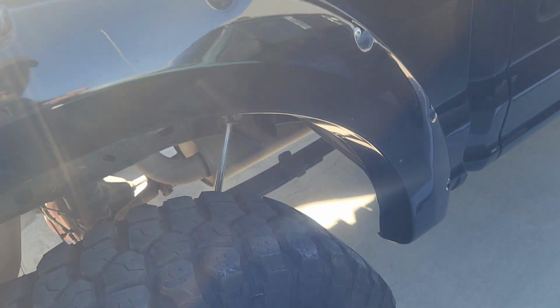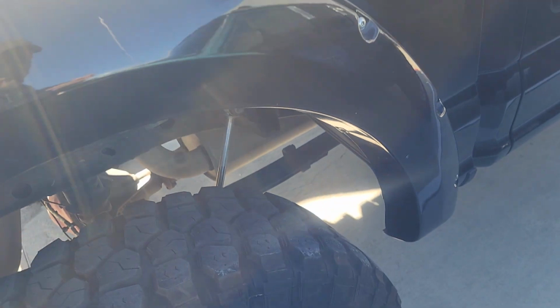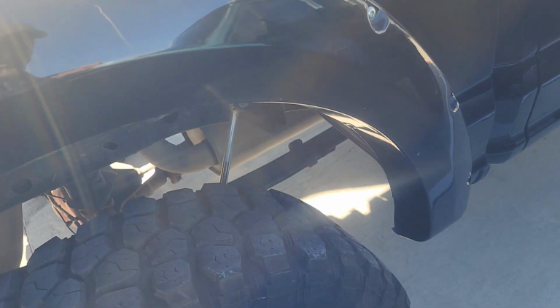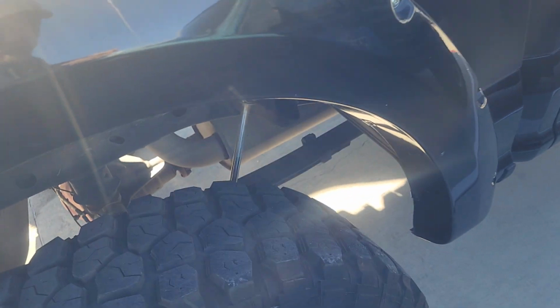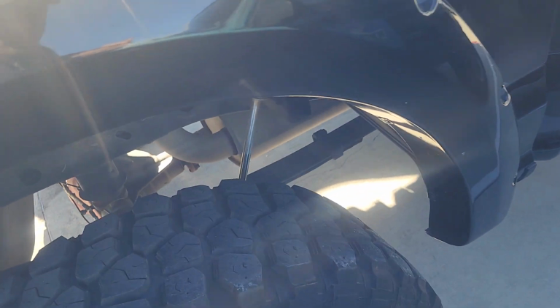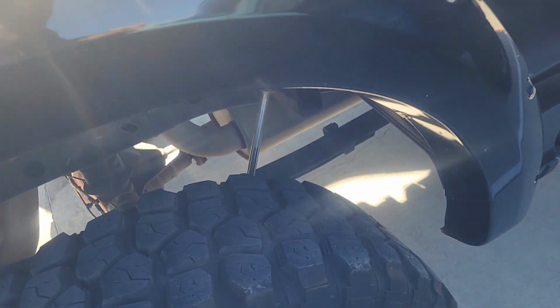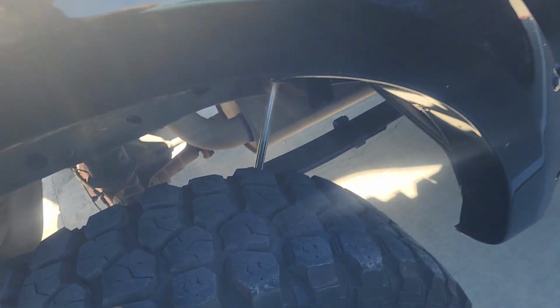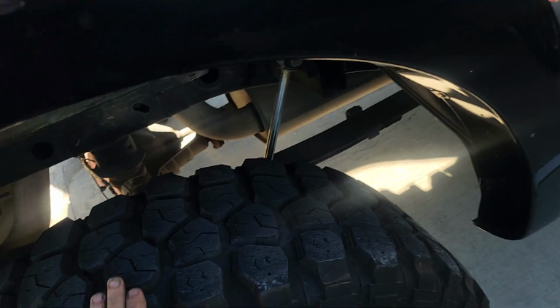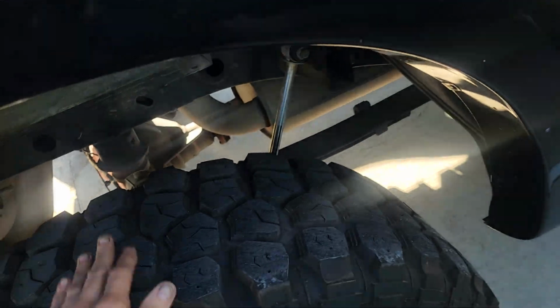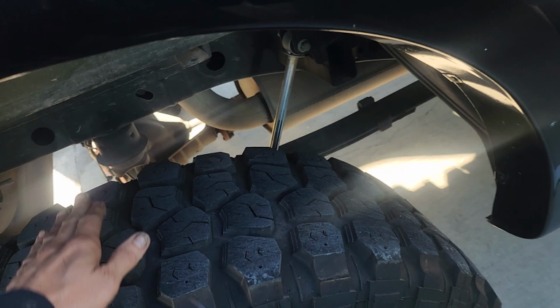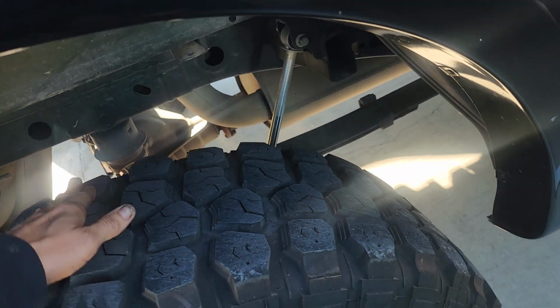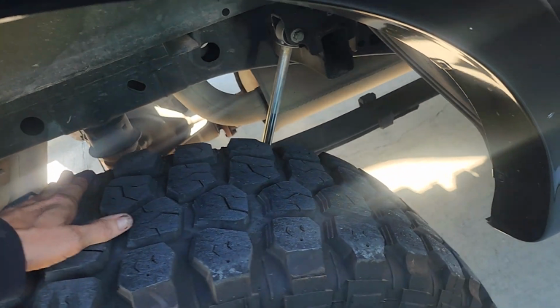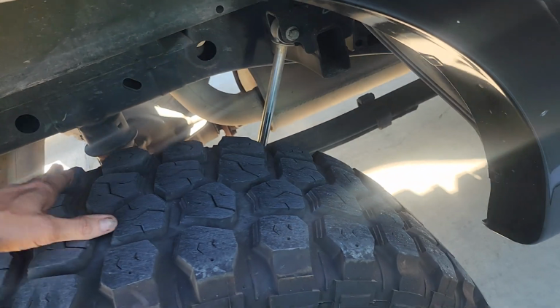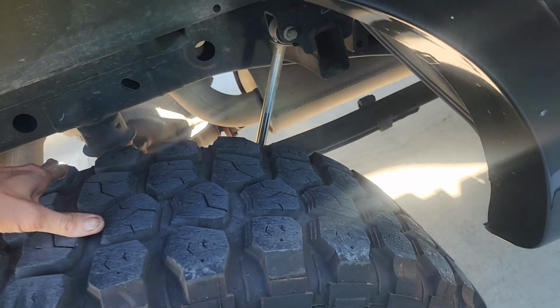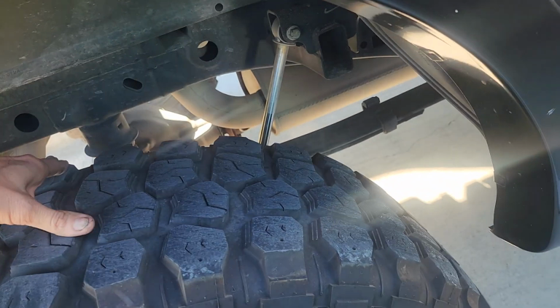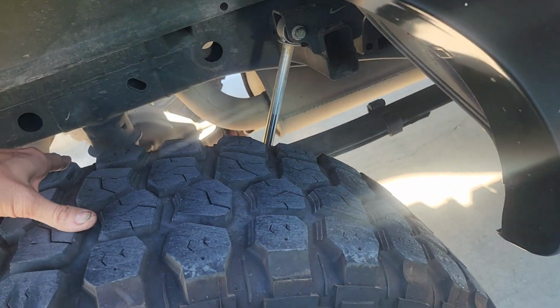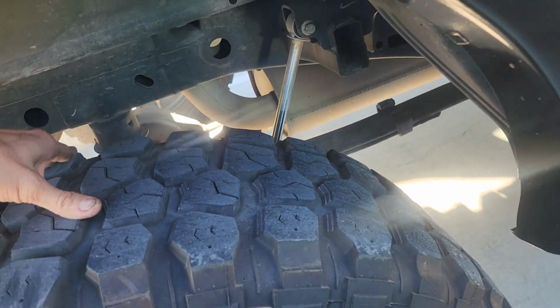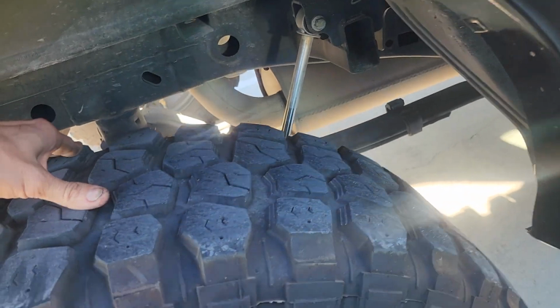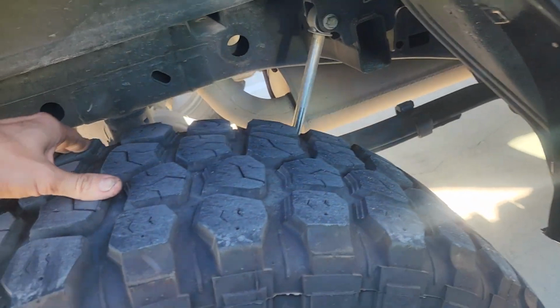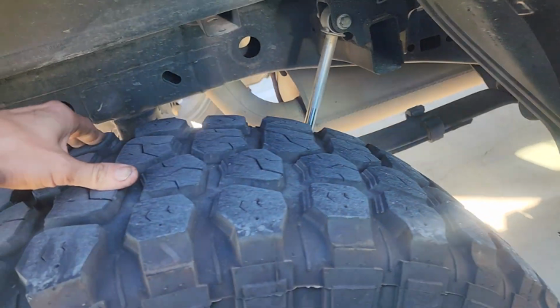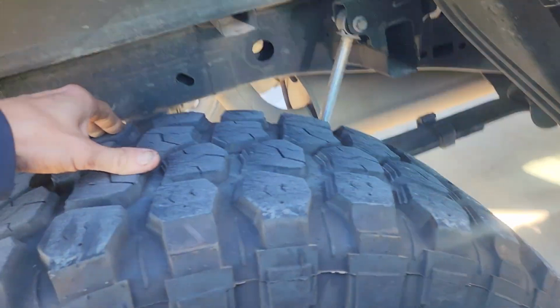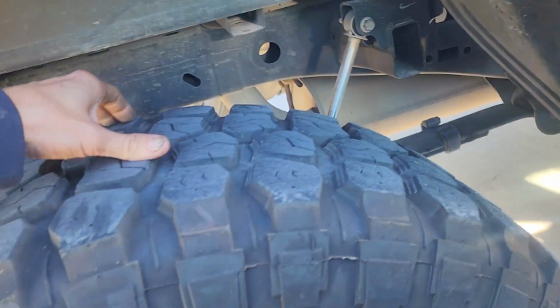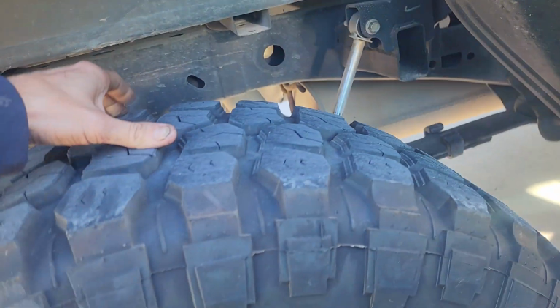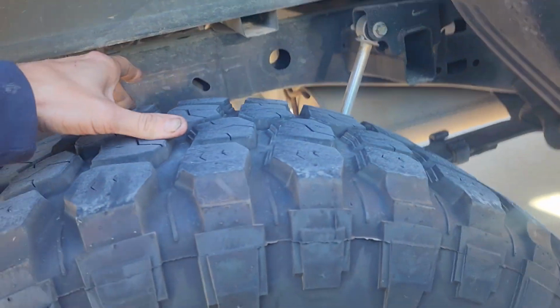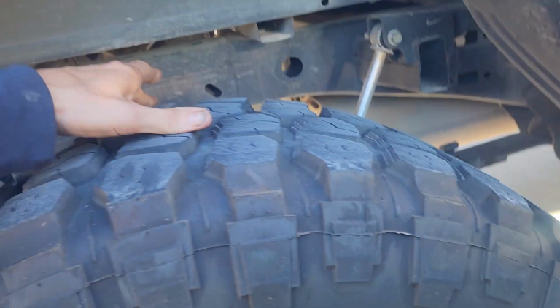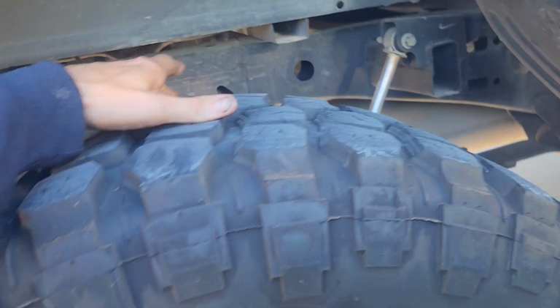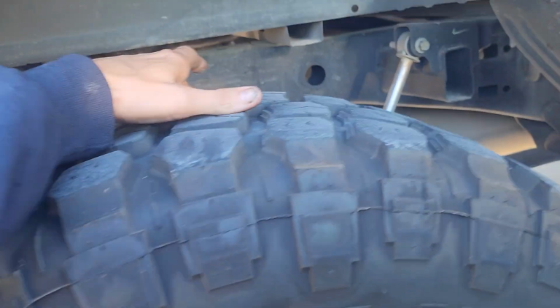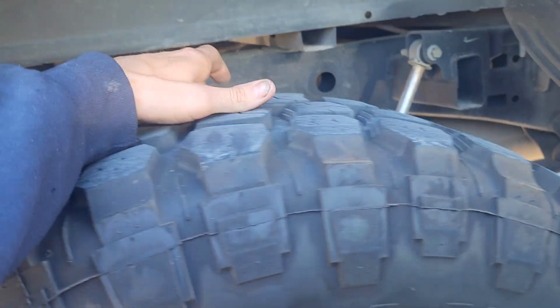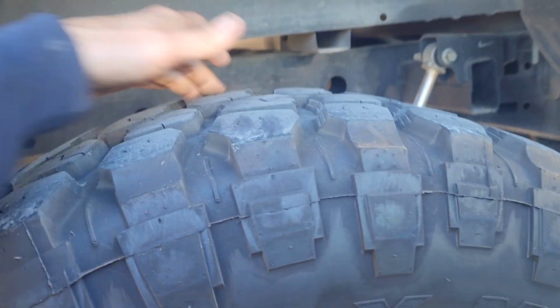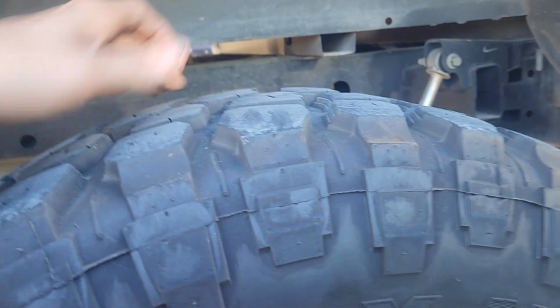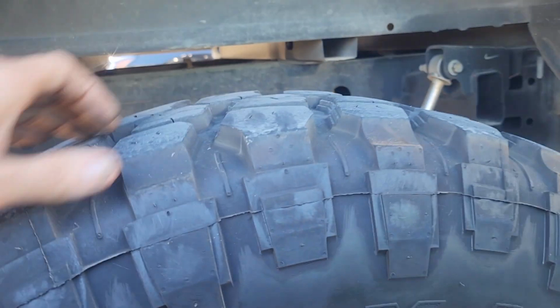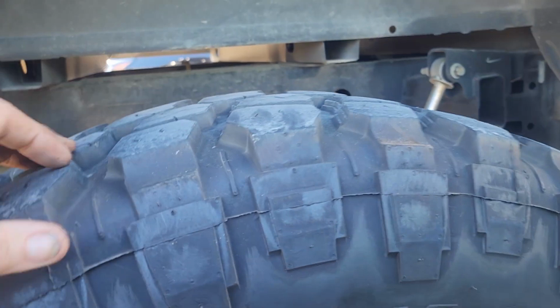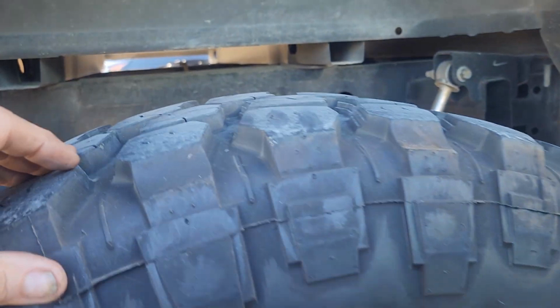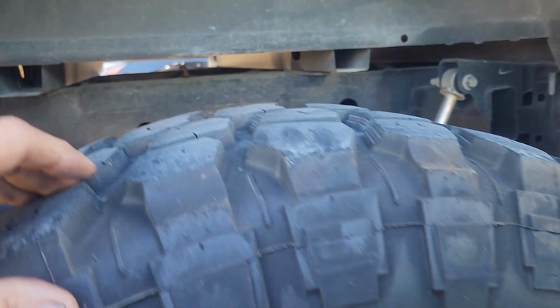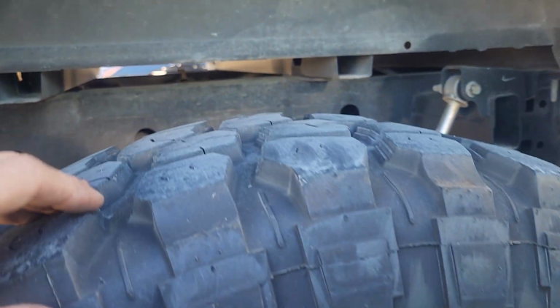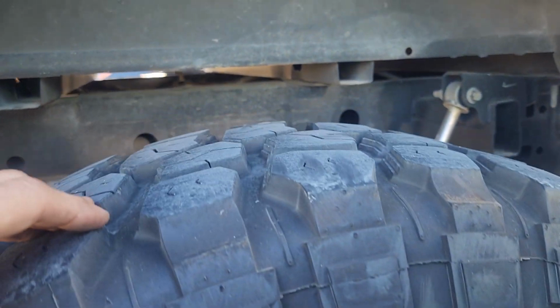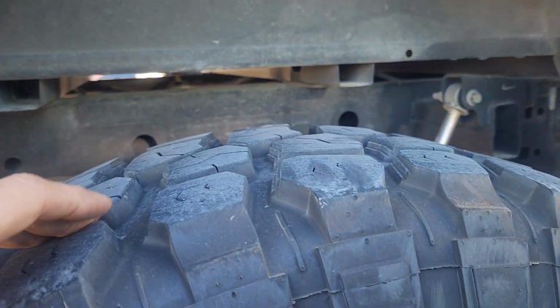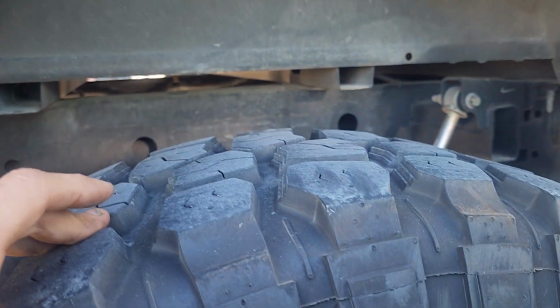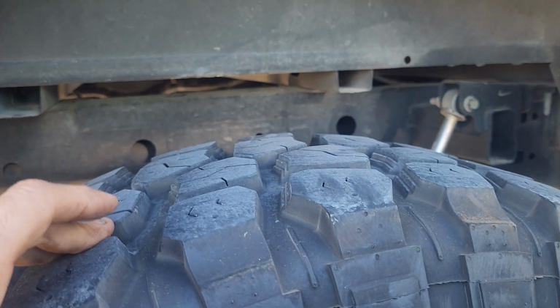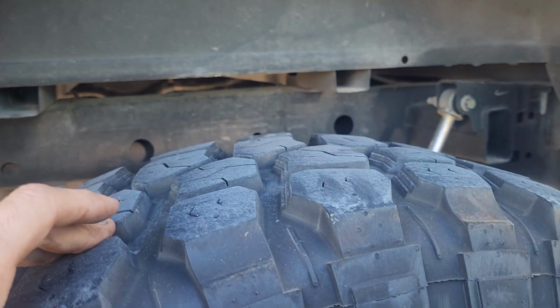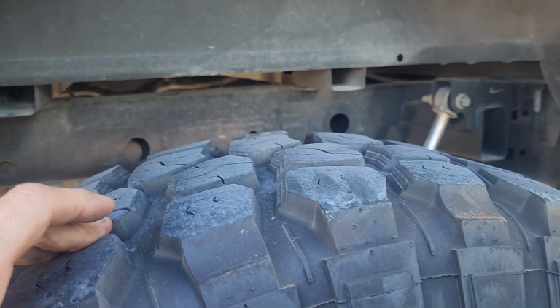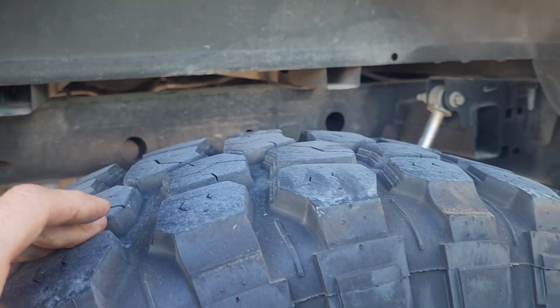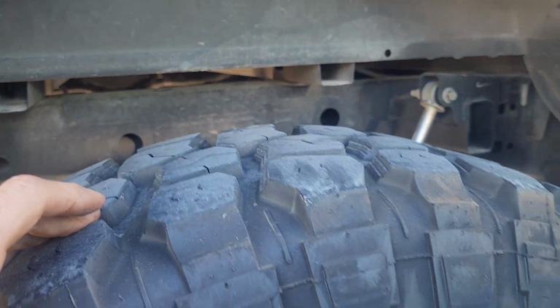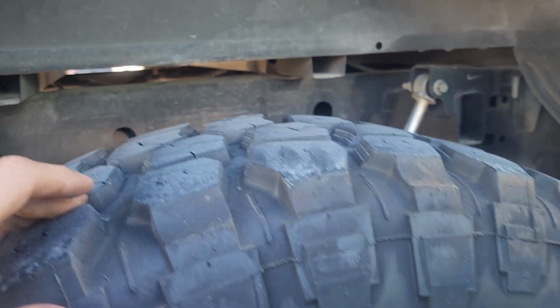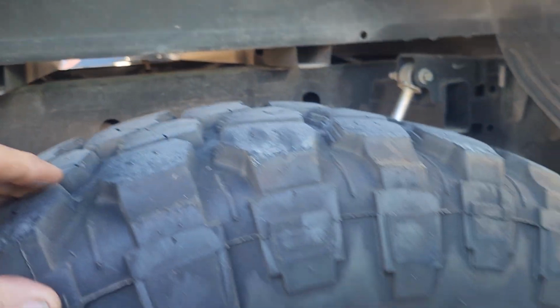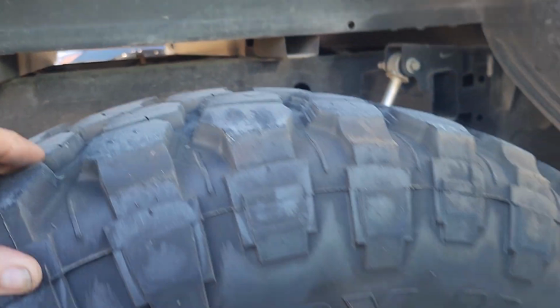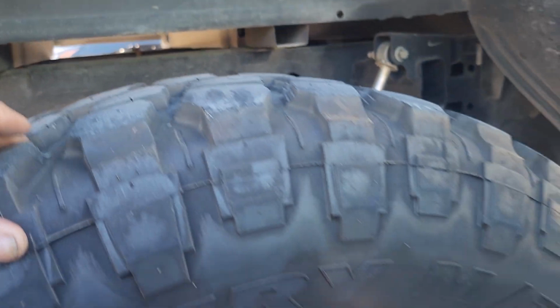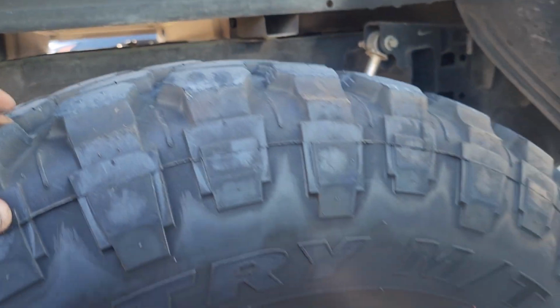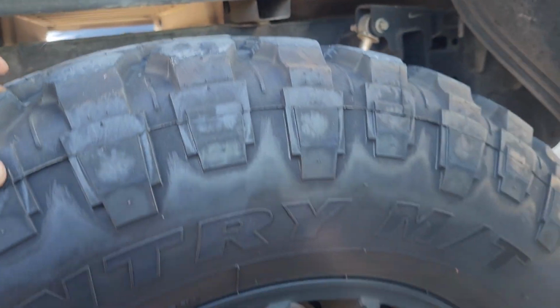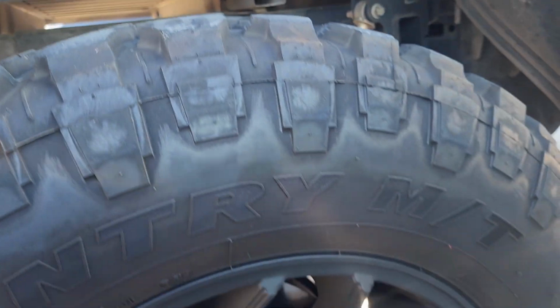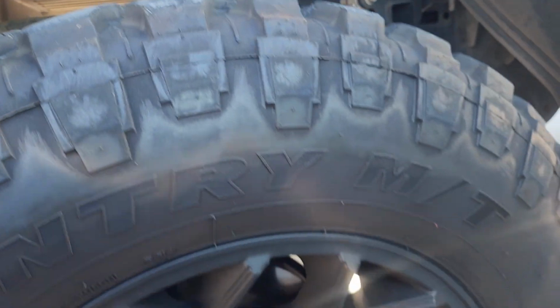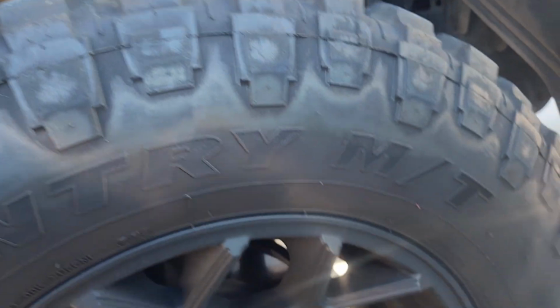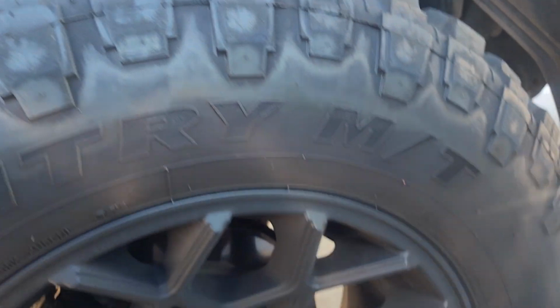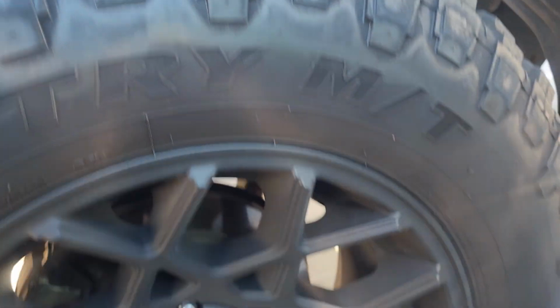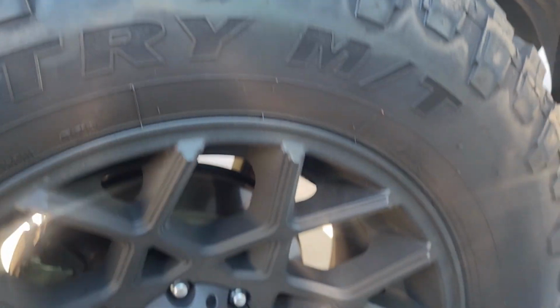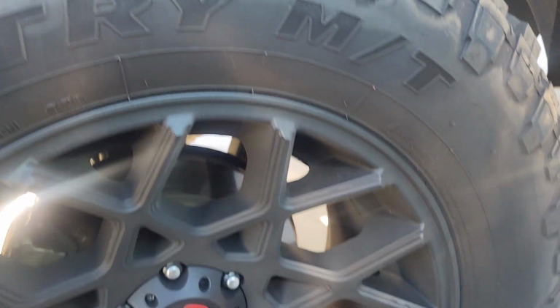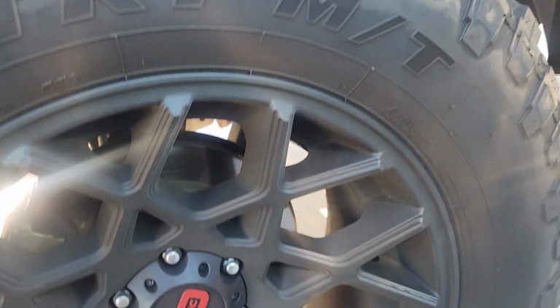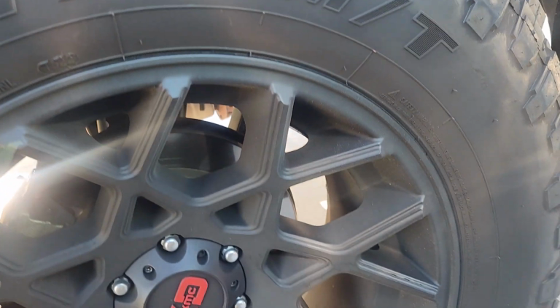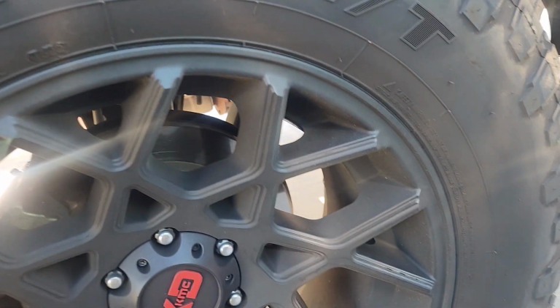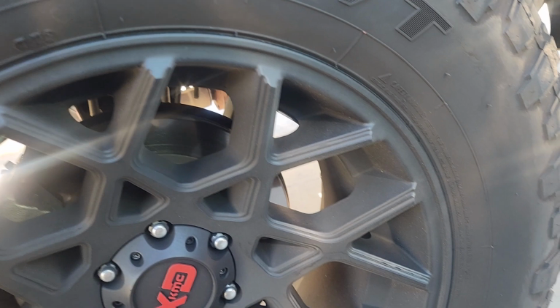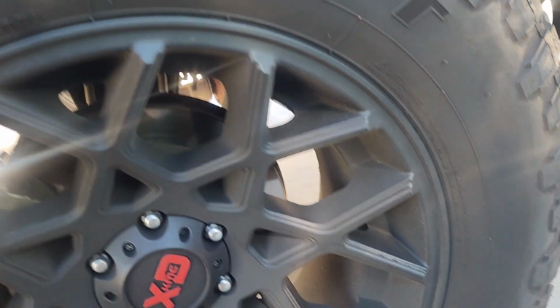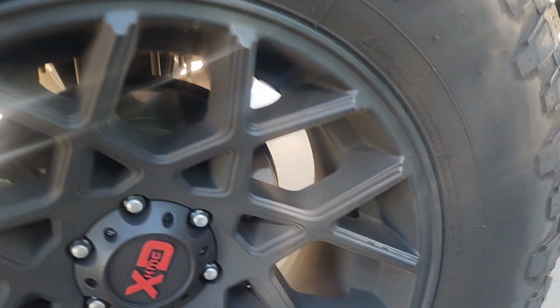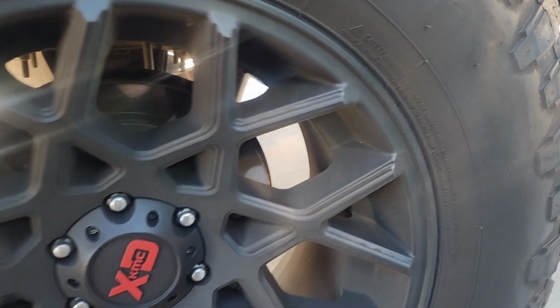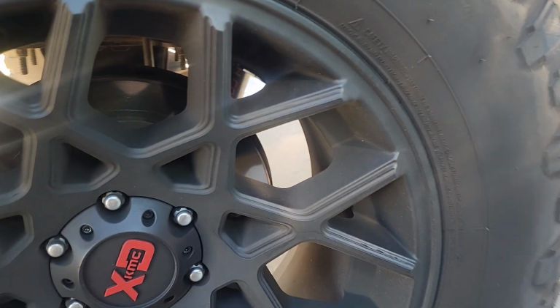All the tires look good — they're wearing even. I've just gone around and checked them all.